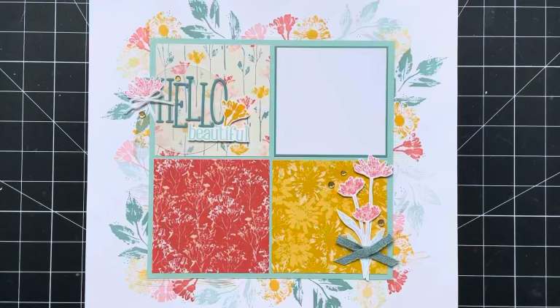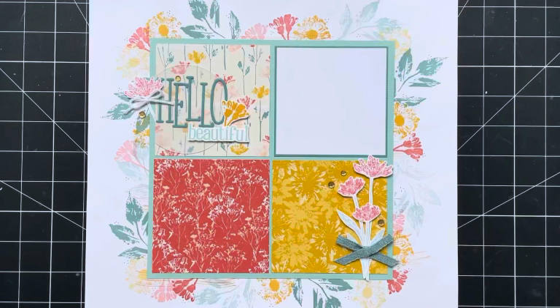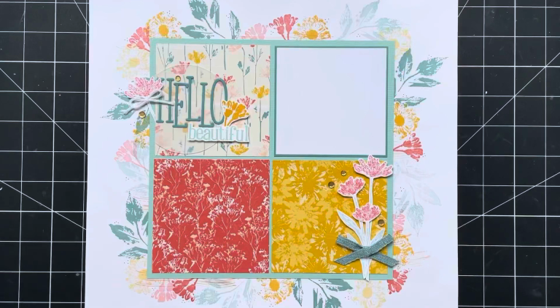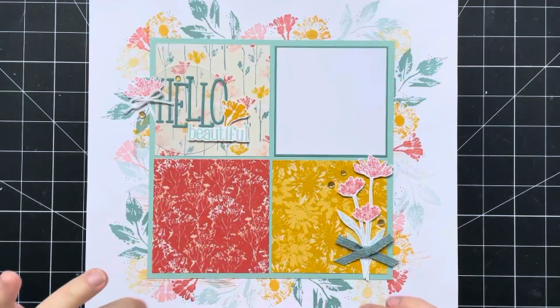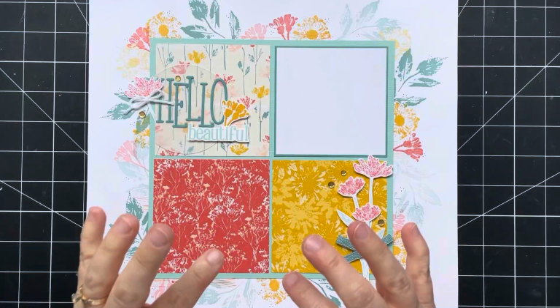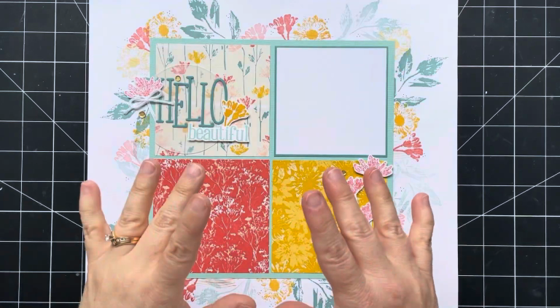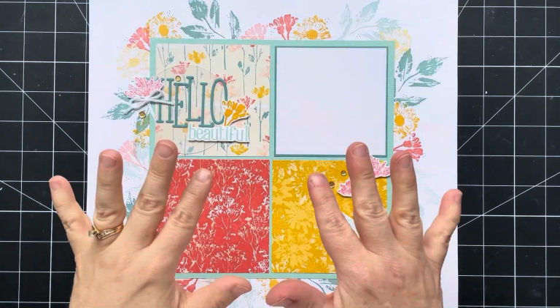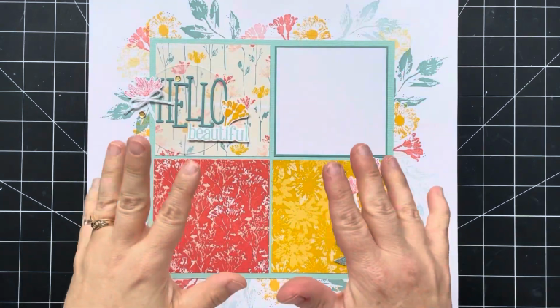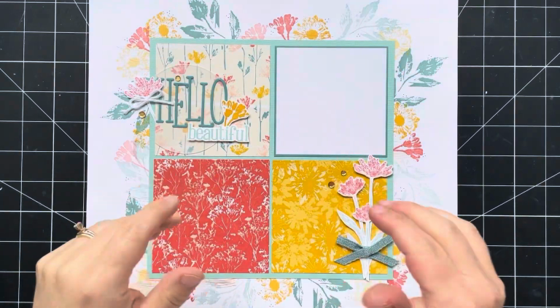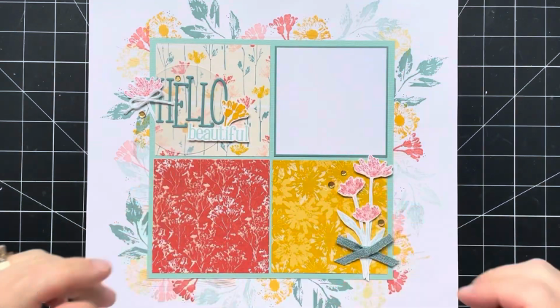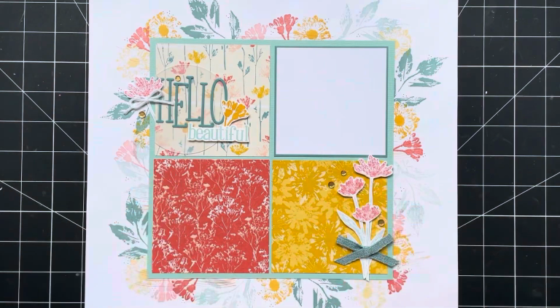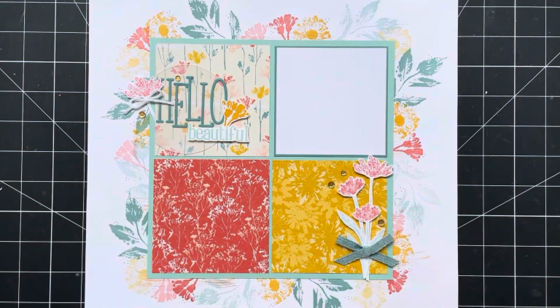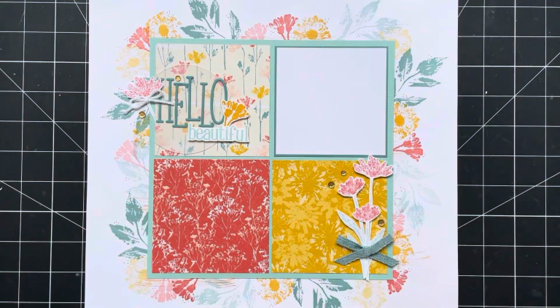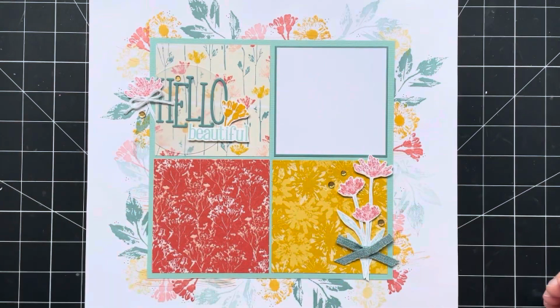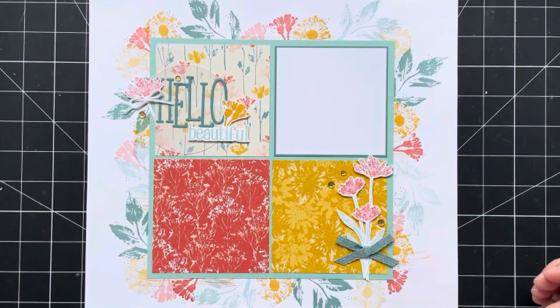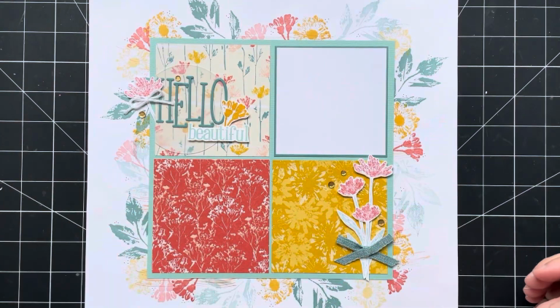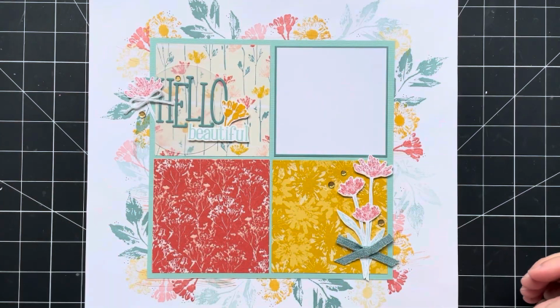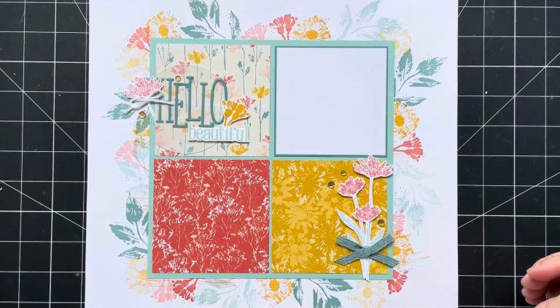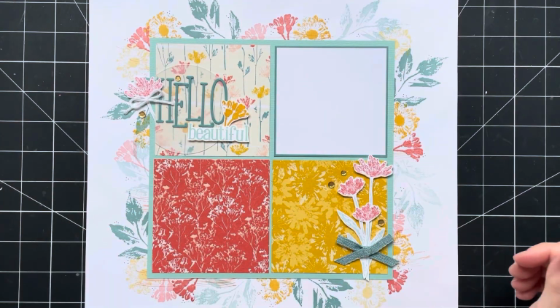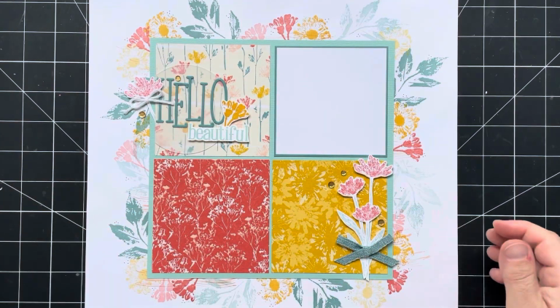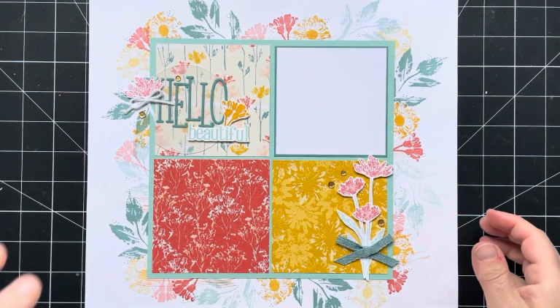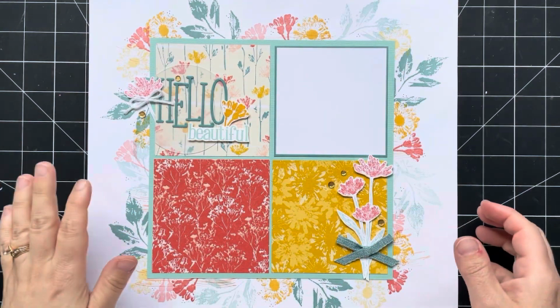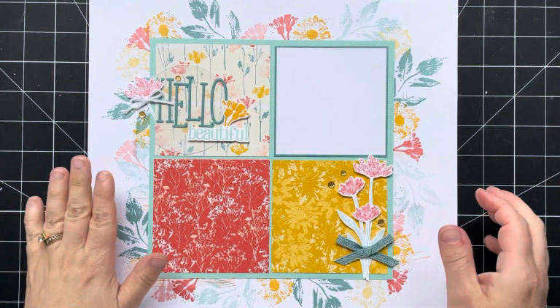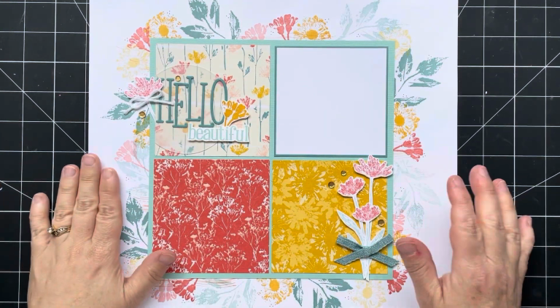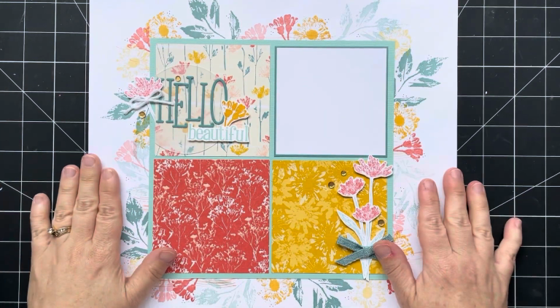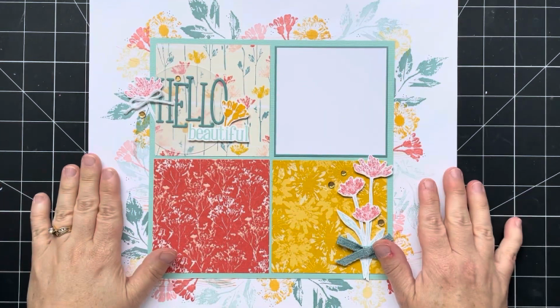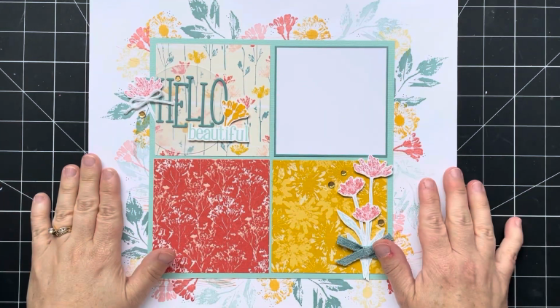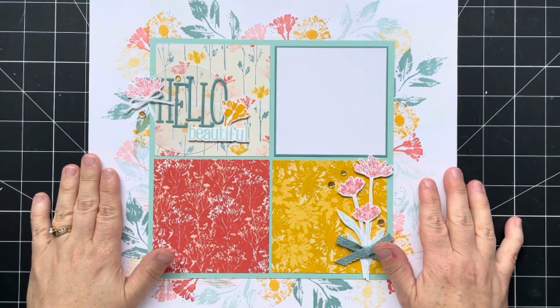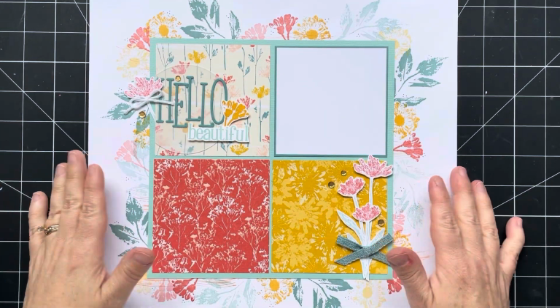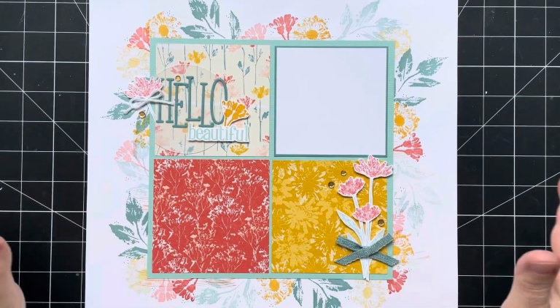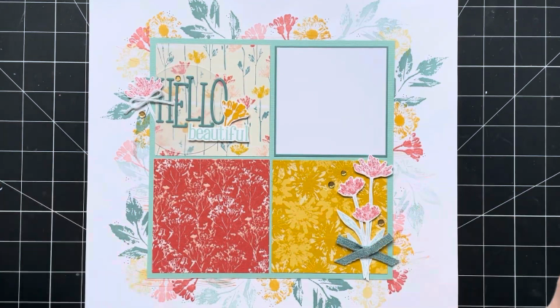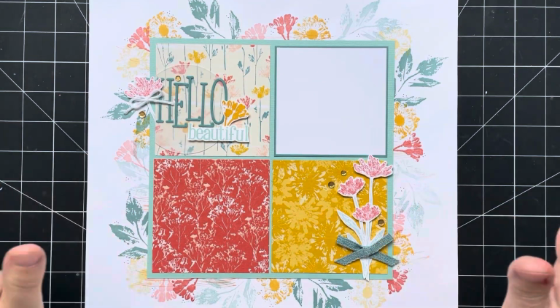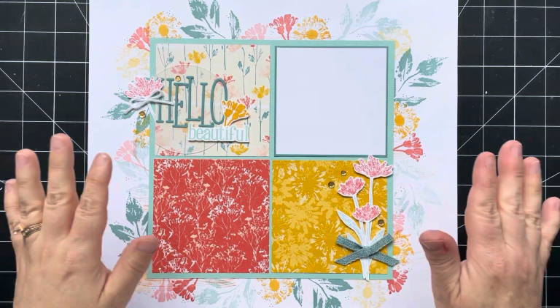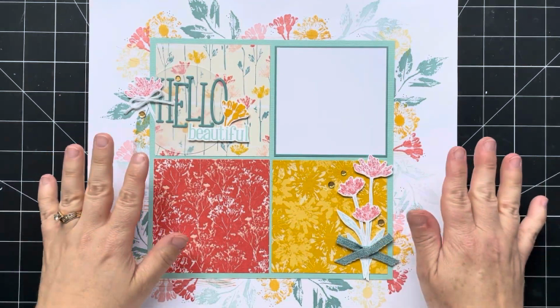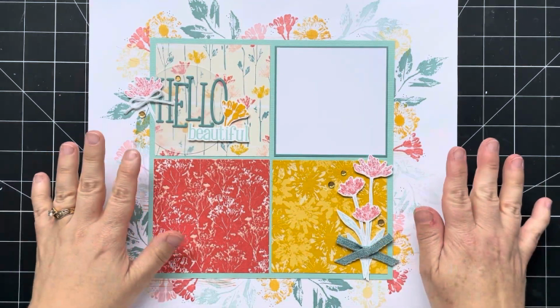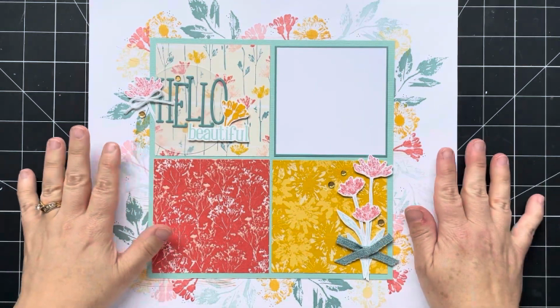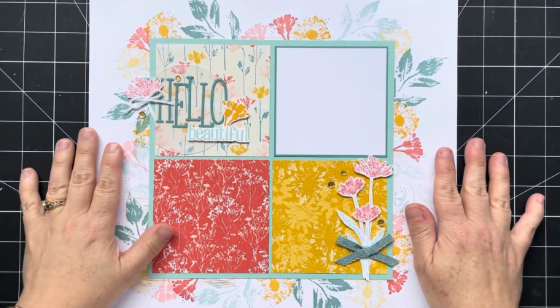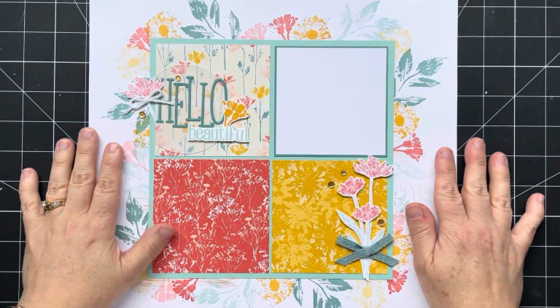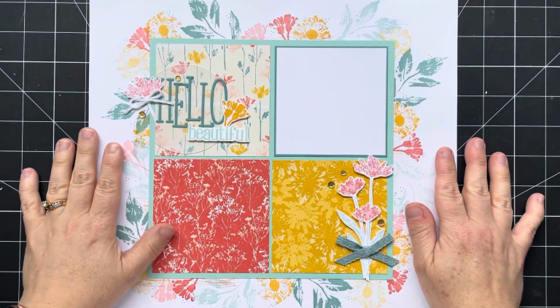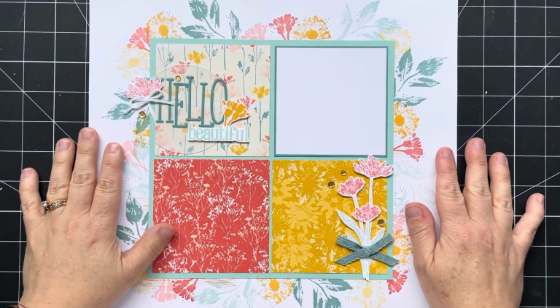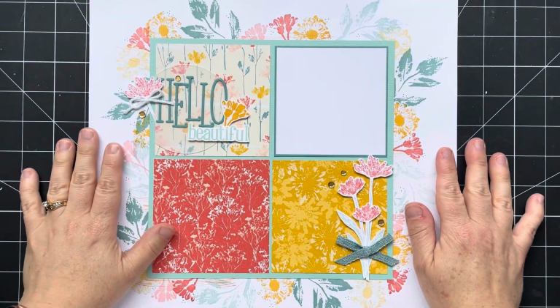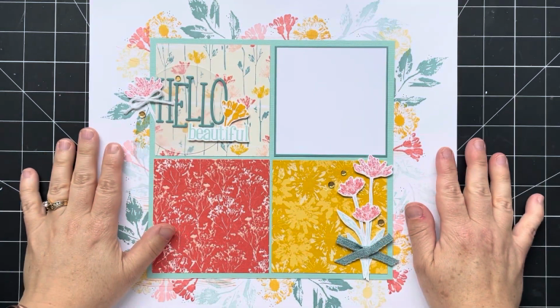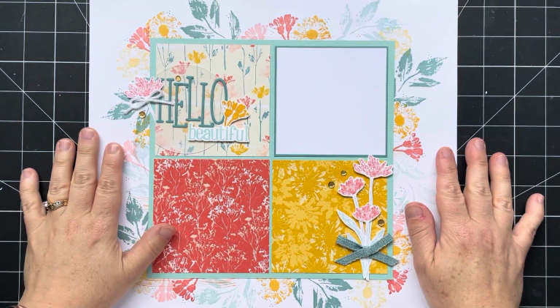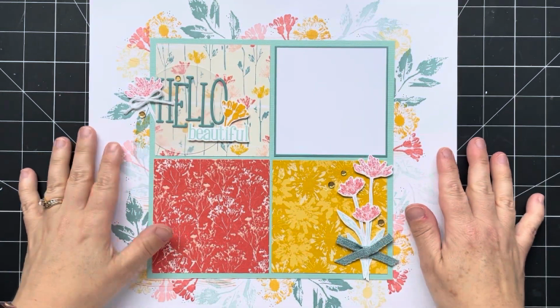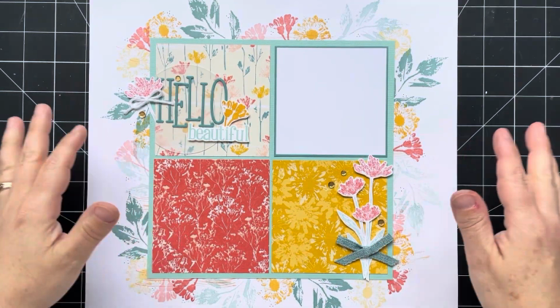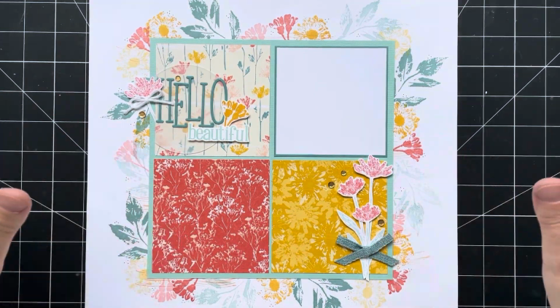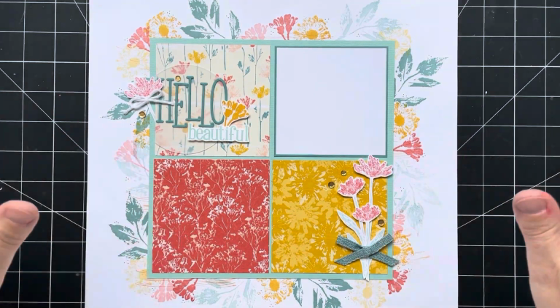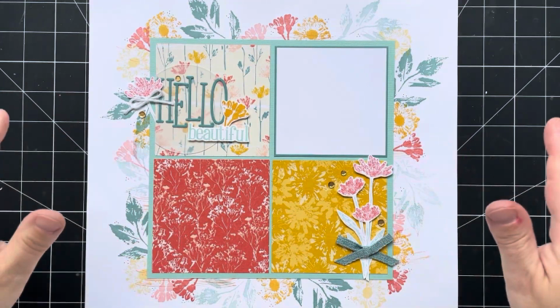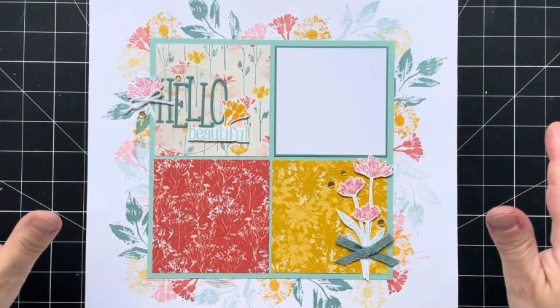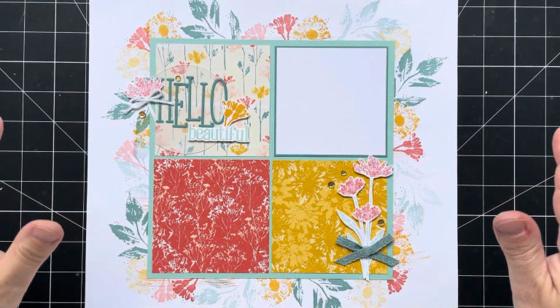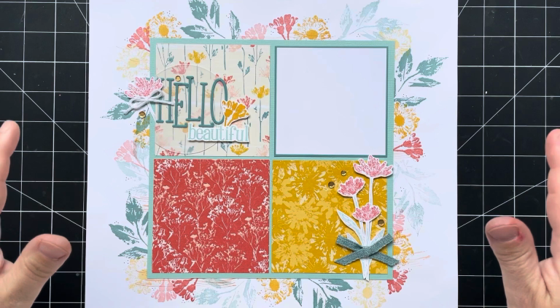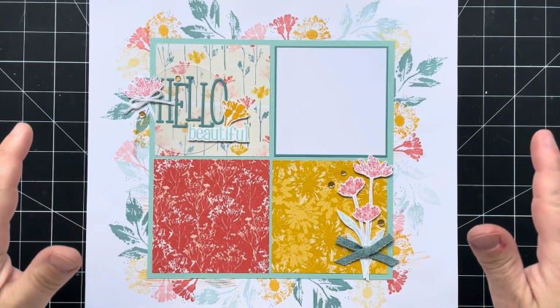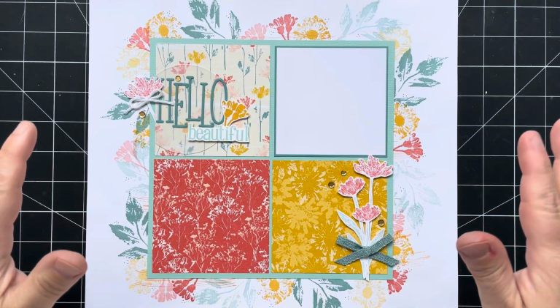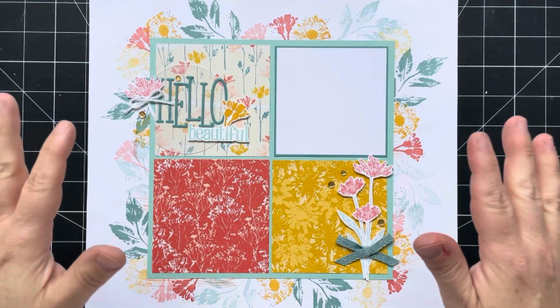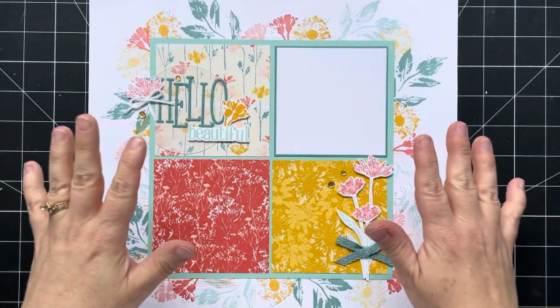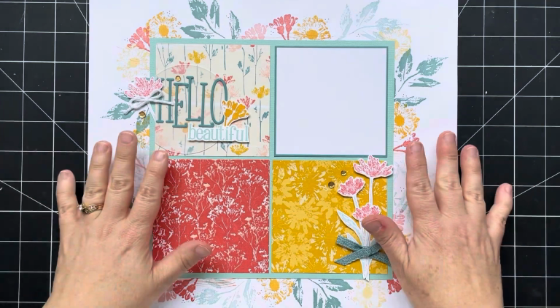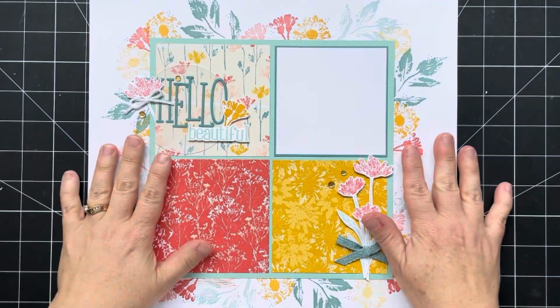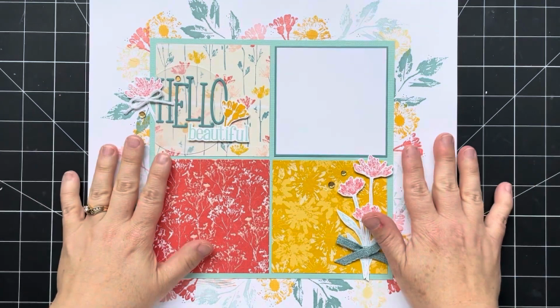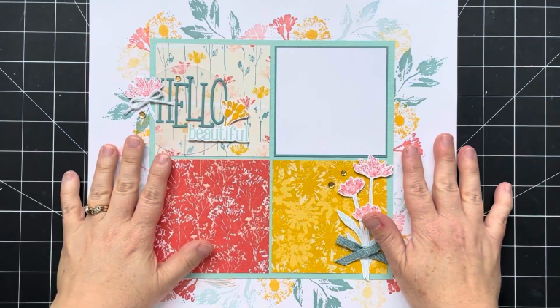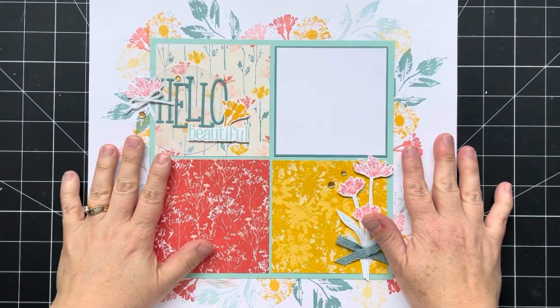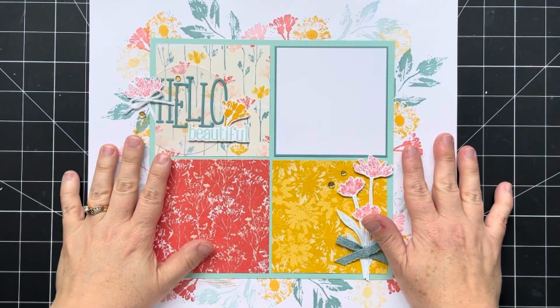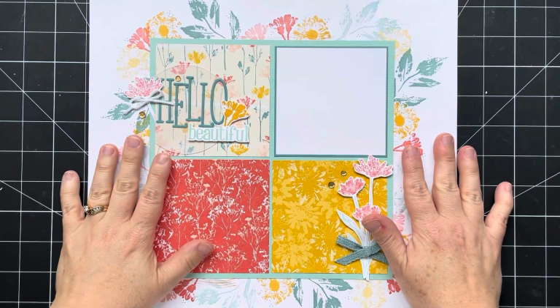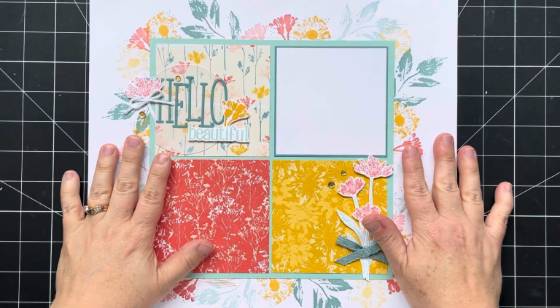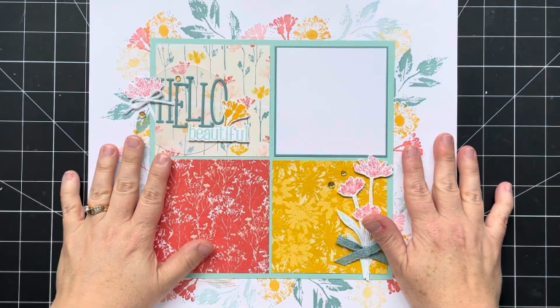Hey there stampers, welcome back to the Treasure Chest. In this week's memory keeping video, I'm going to share the details of this layout.